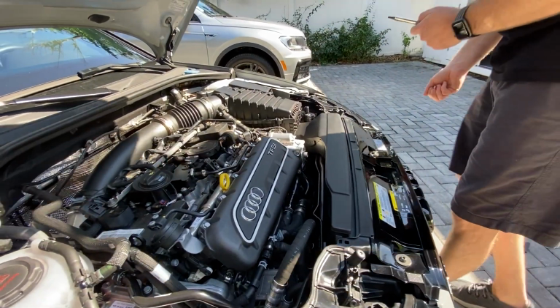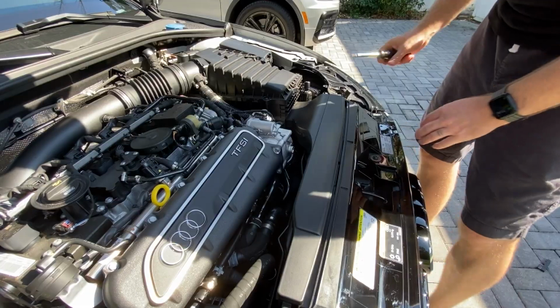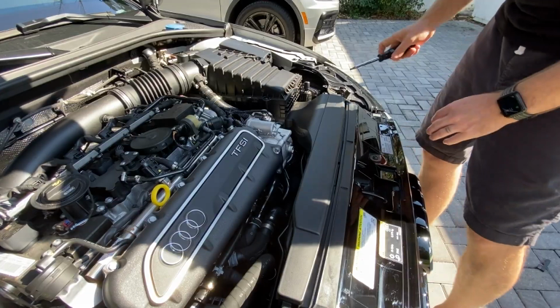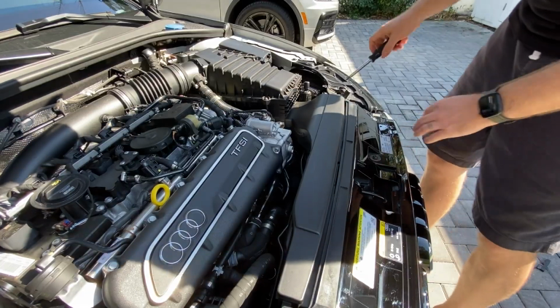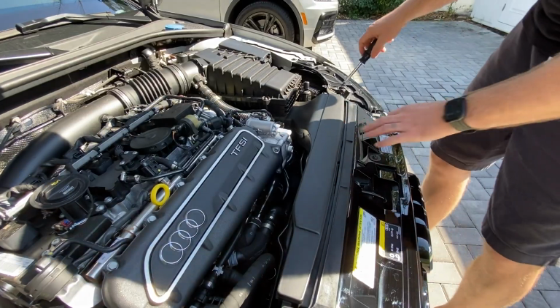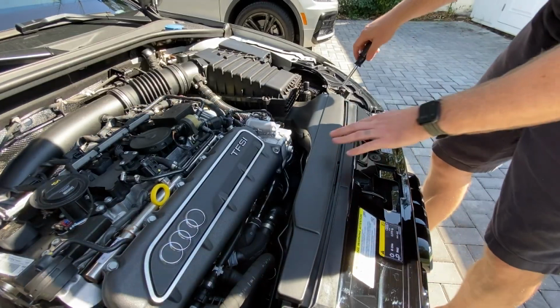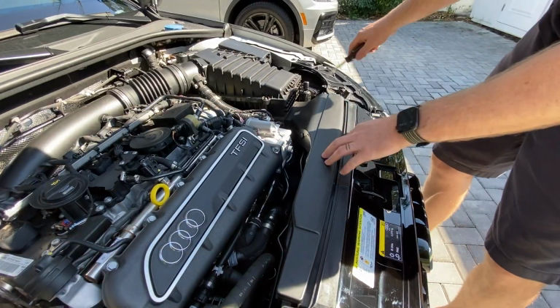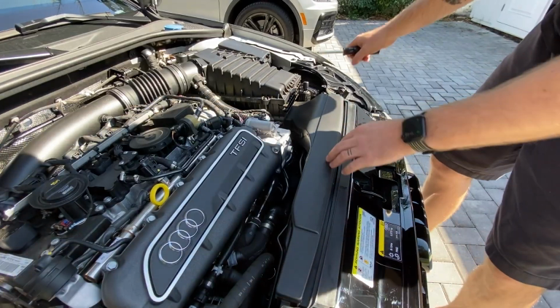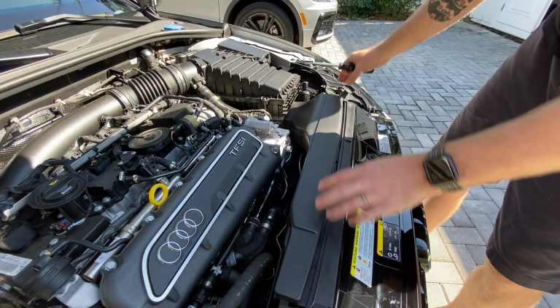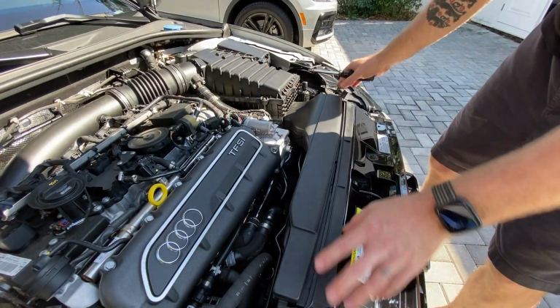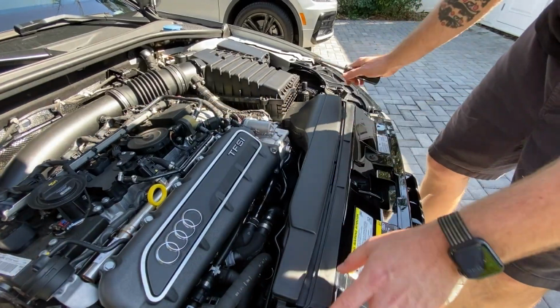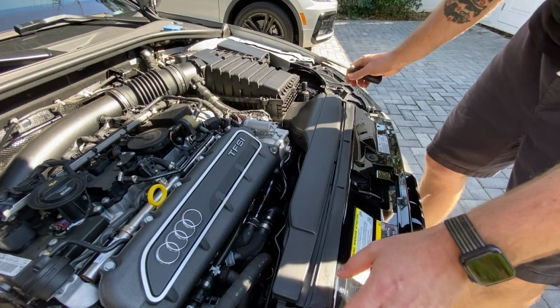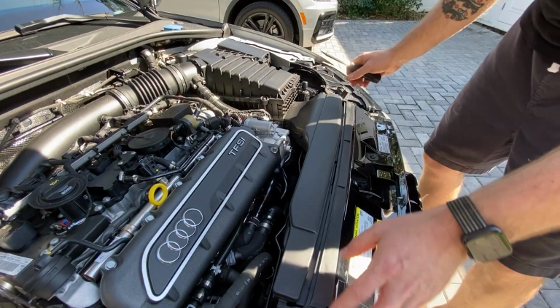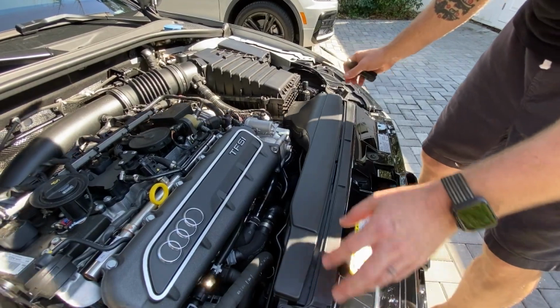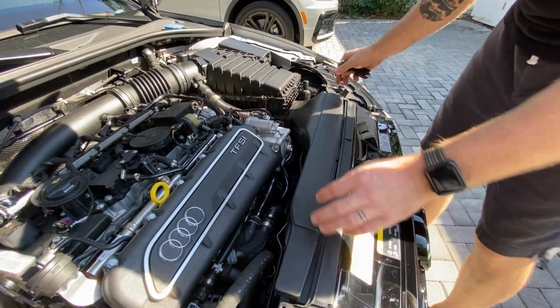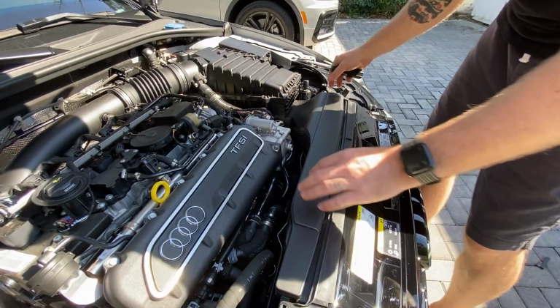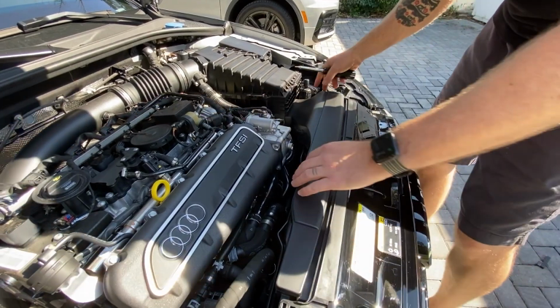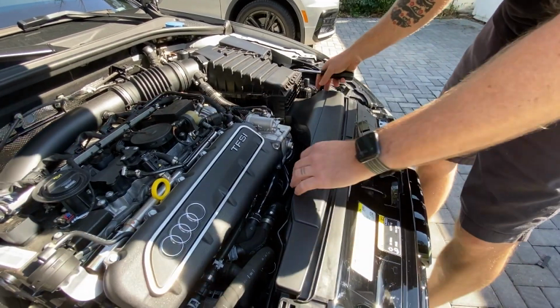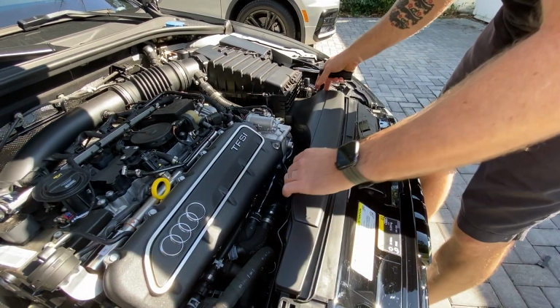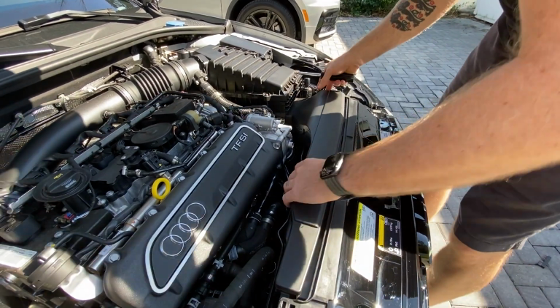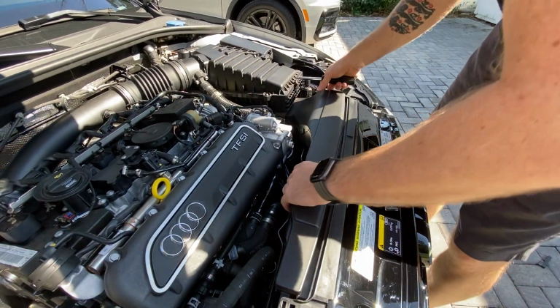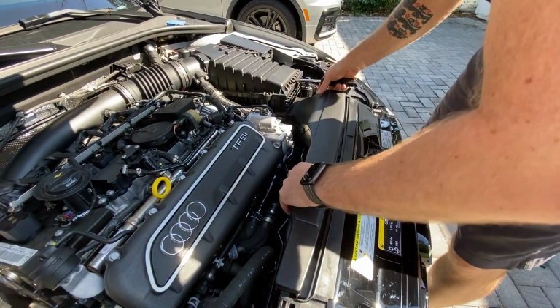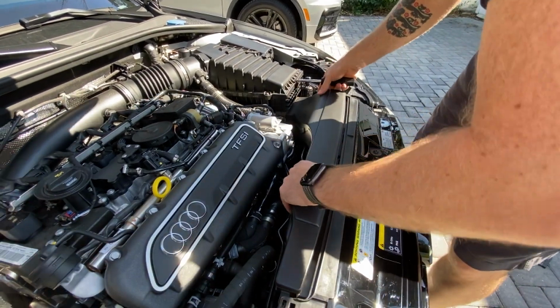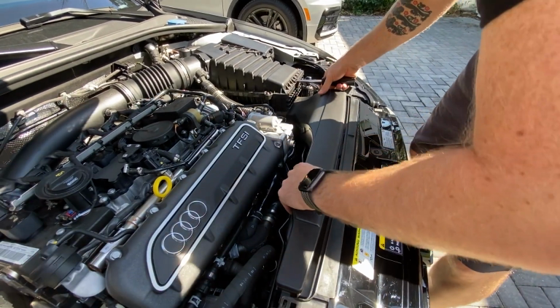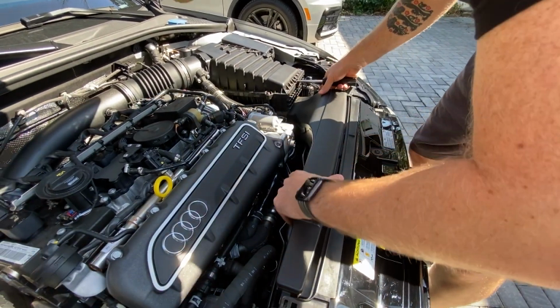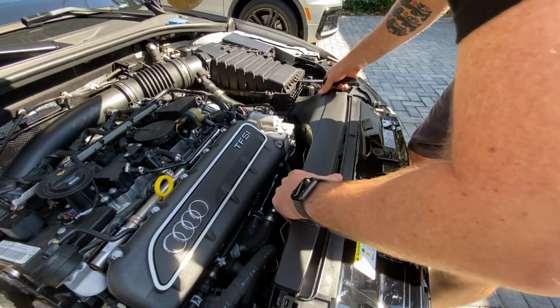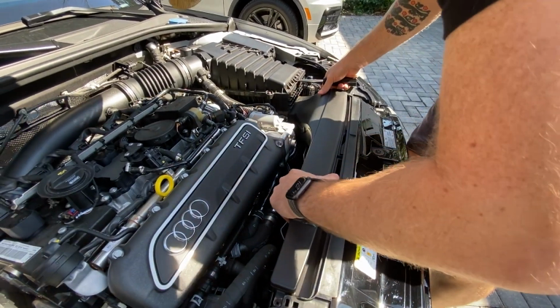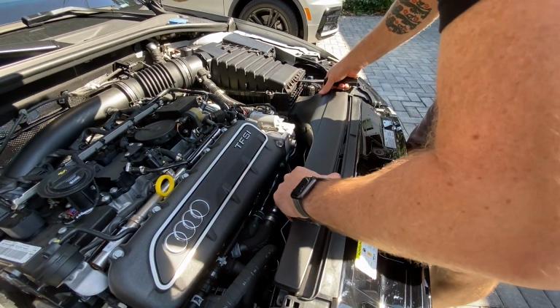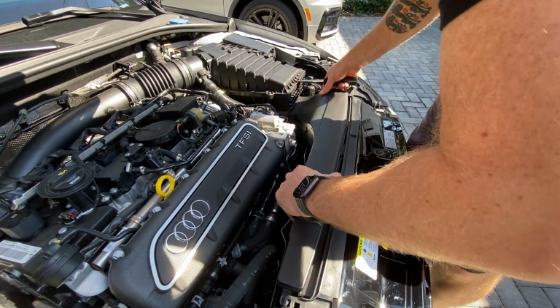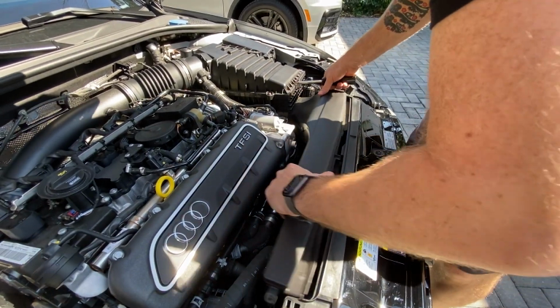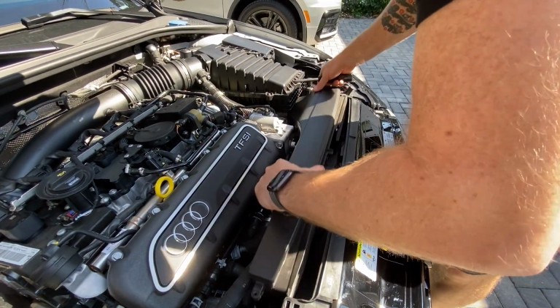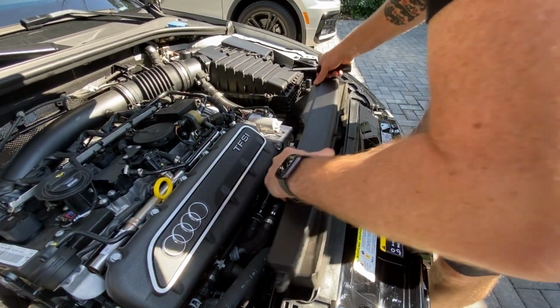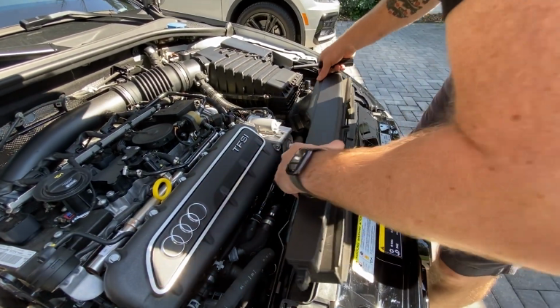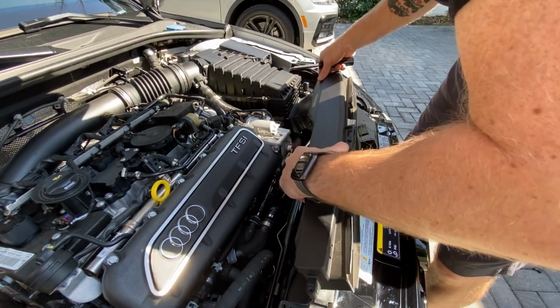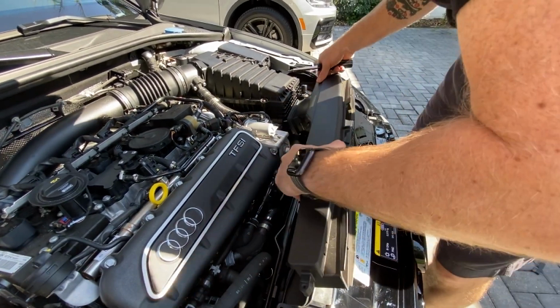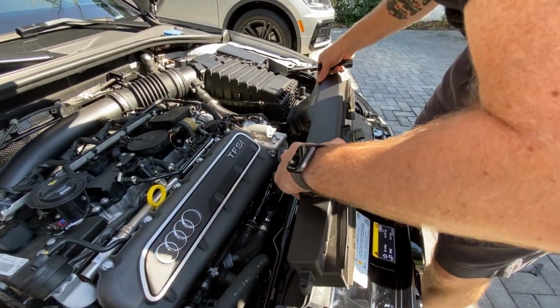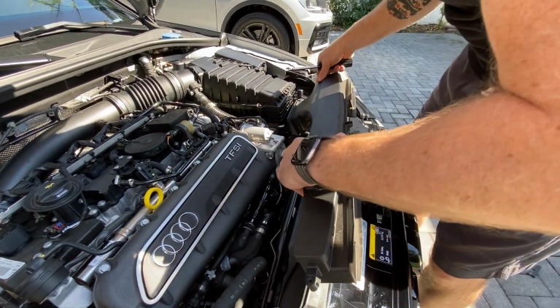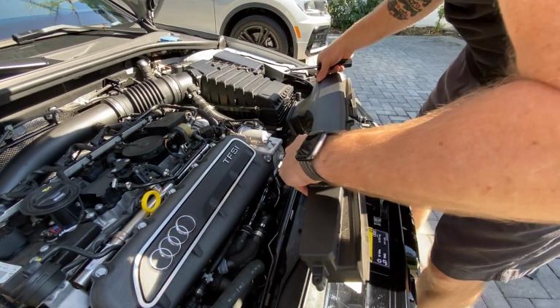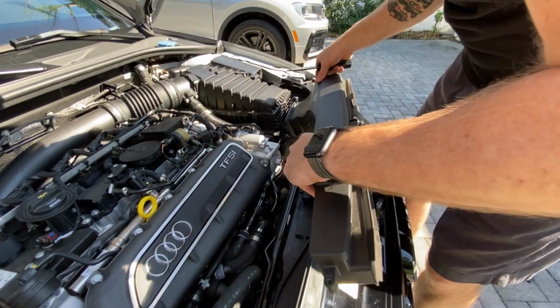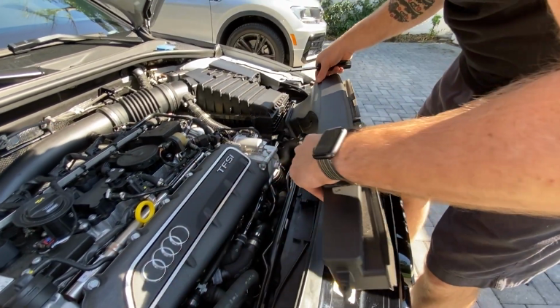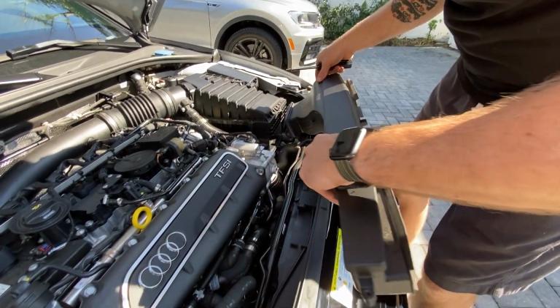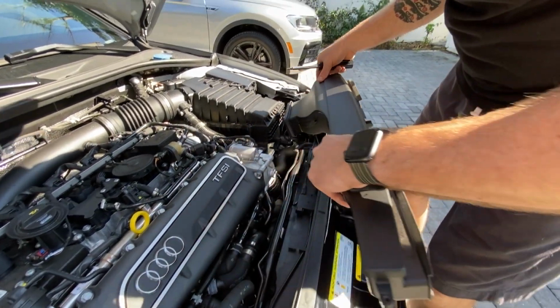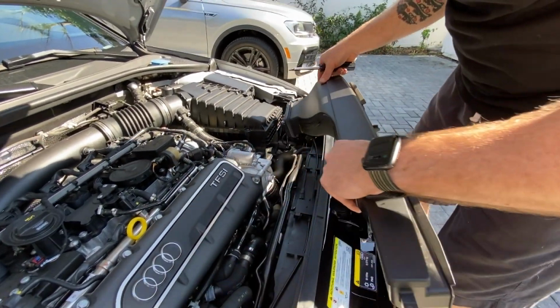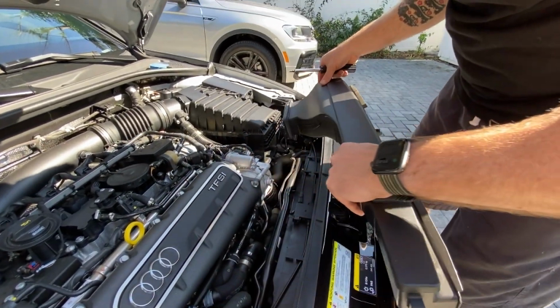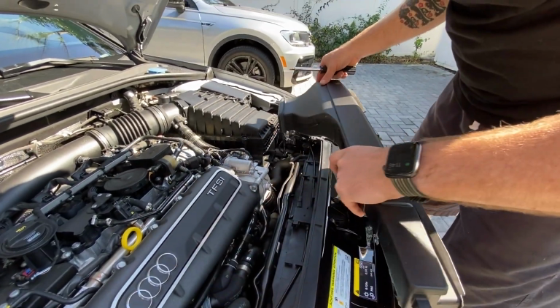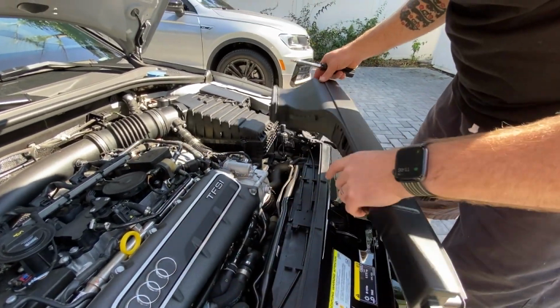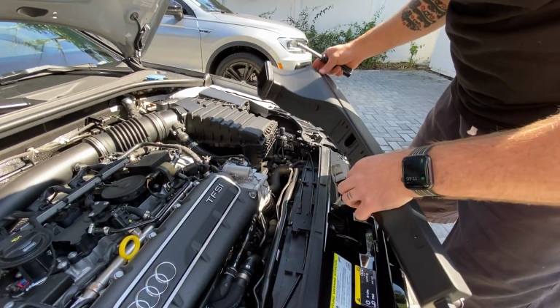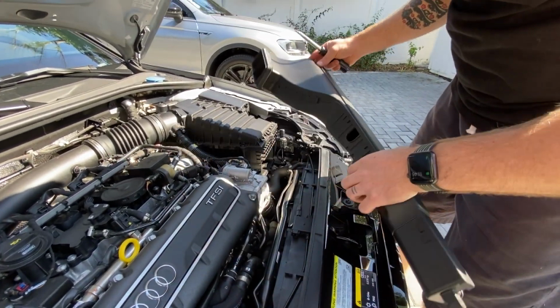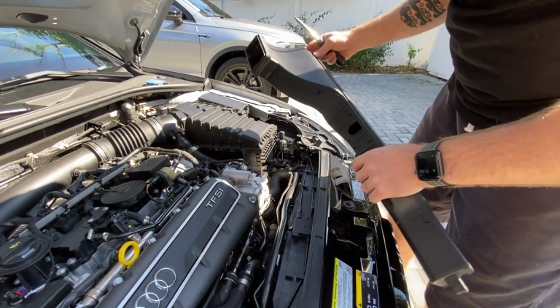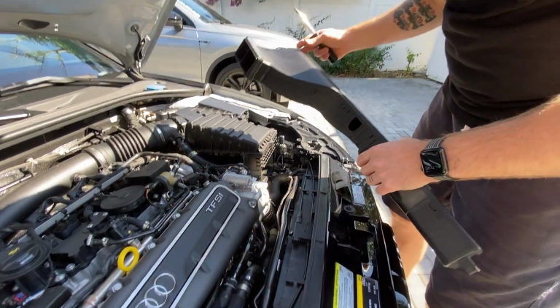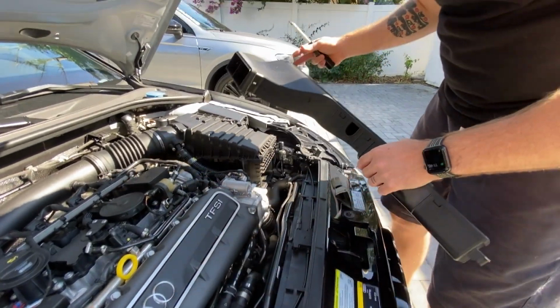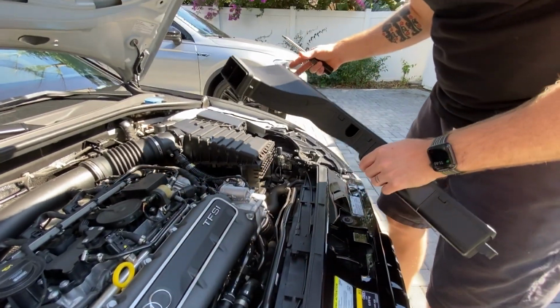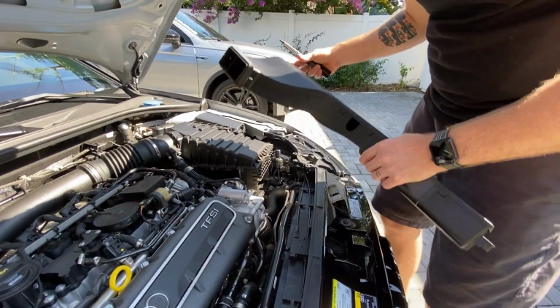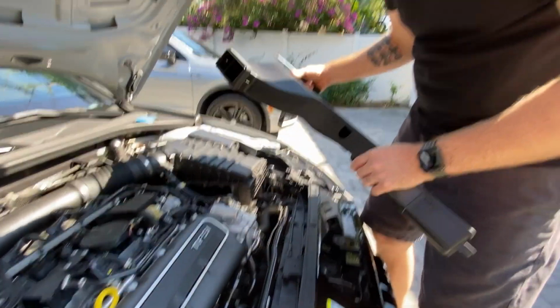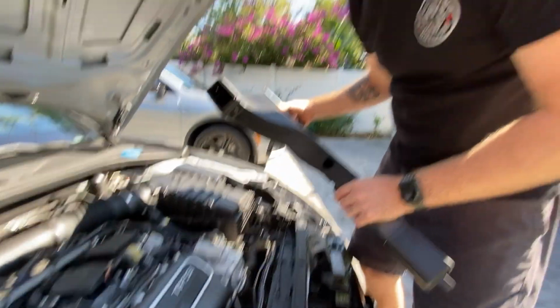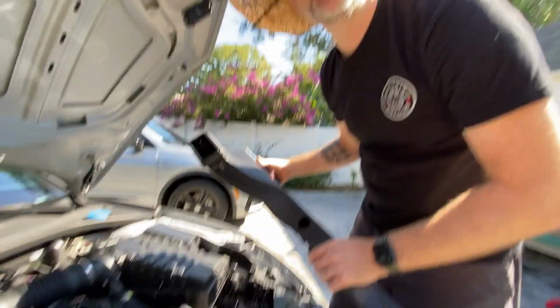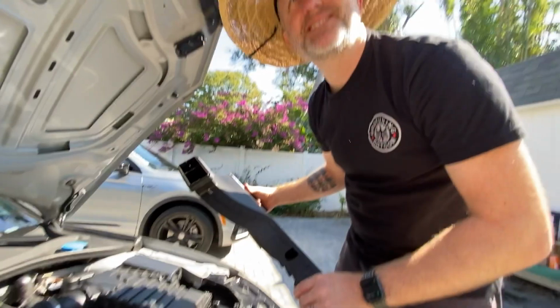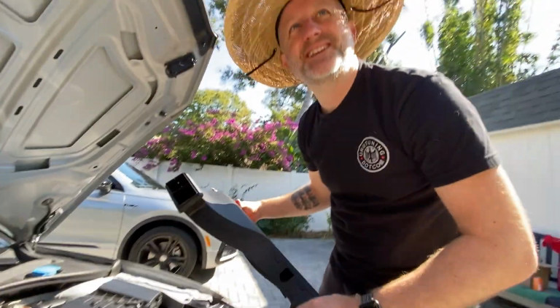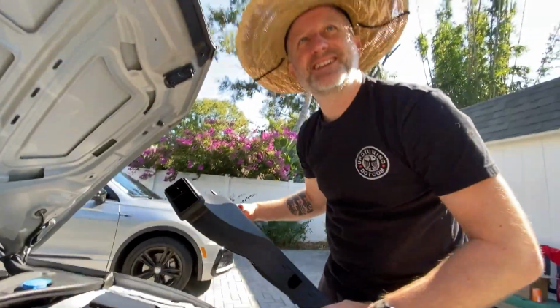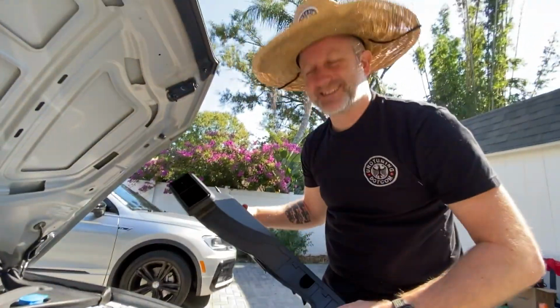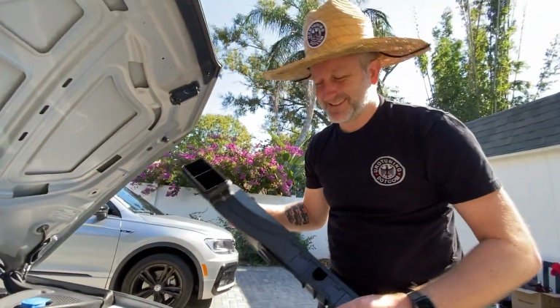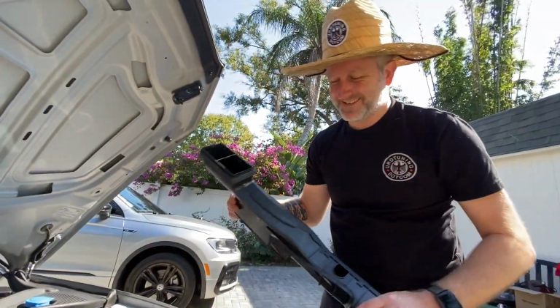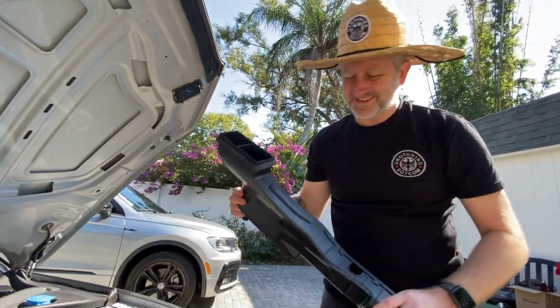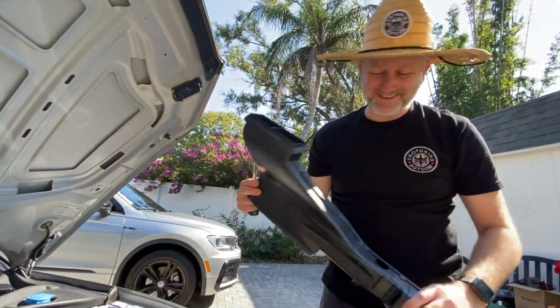Alright, so now the screws are out. Now we've got to remove this thing — I wonder how that comes out. Oh, pretty easy, alright.